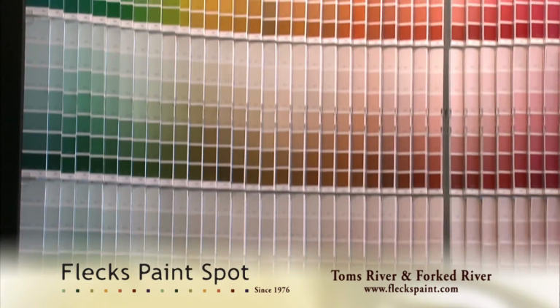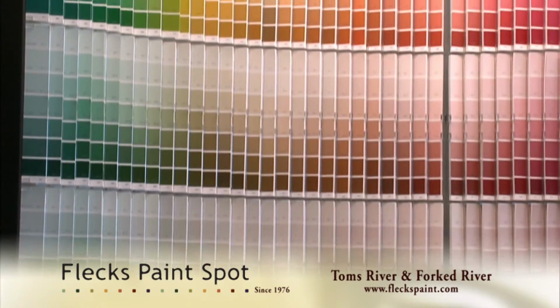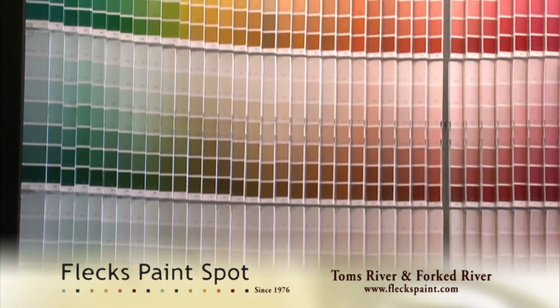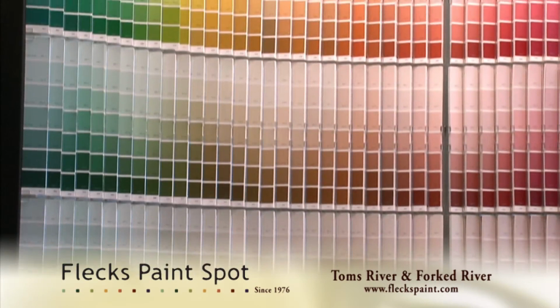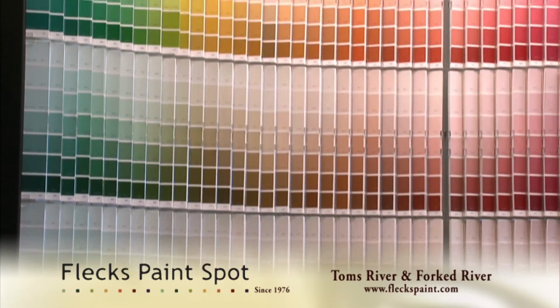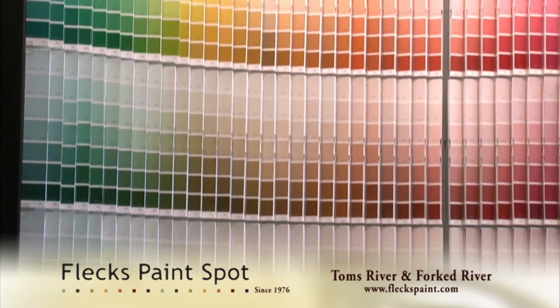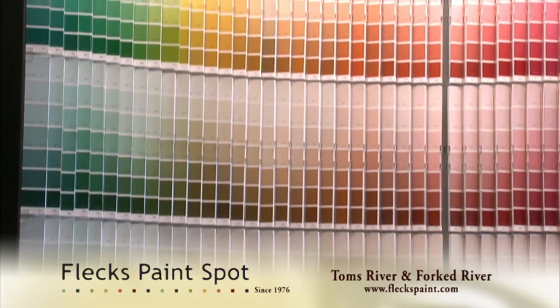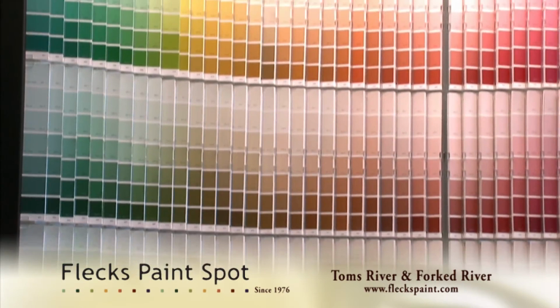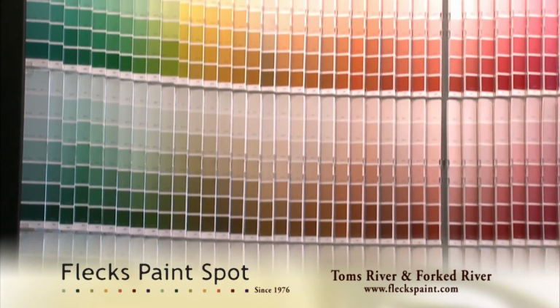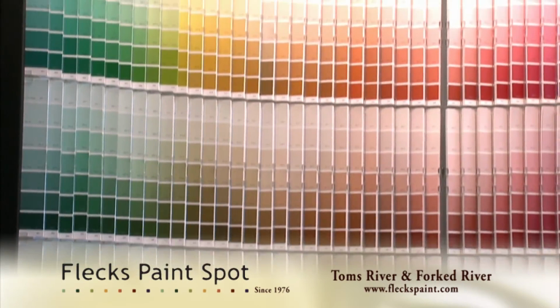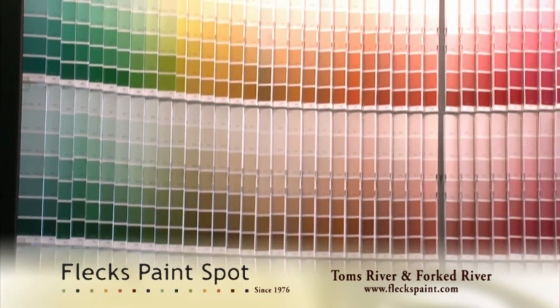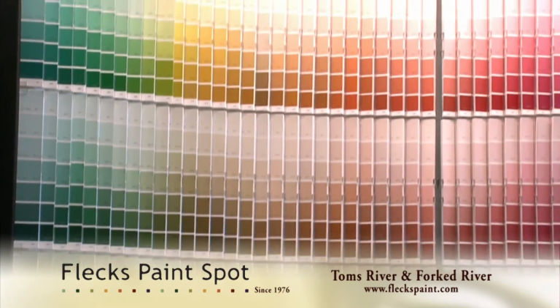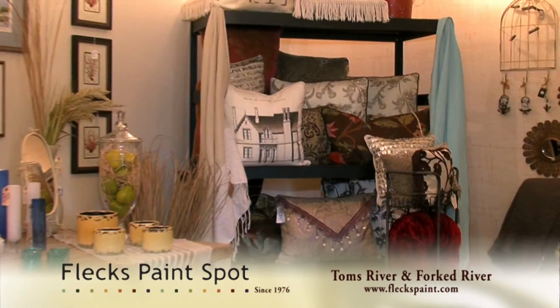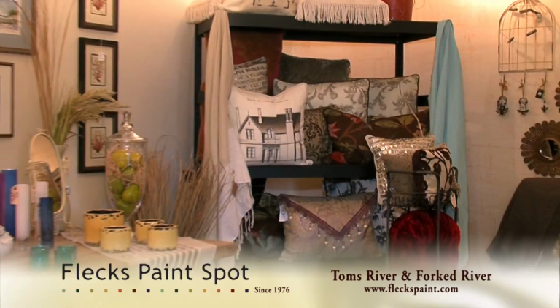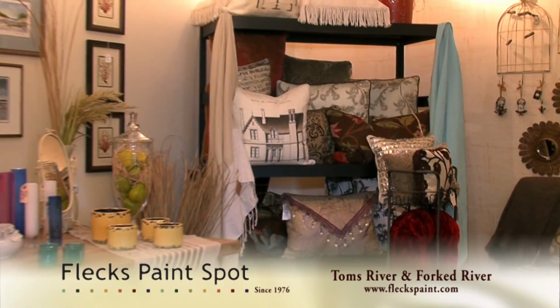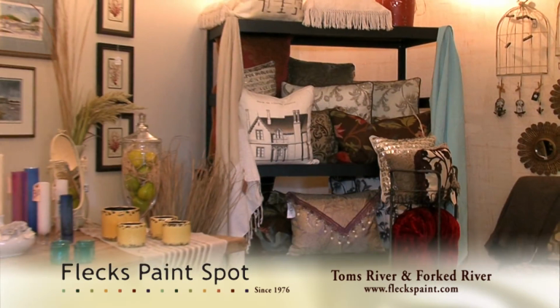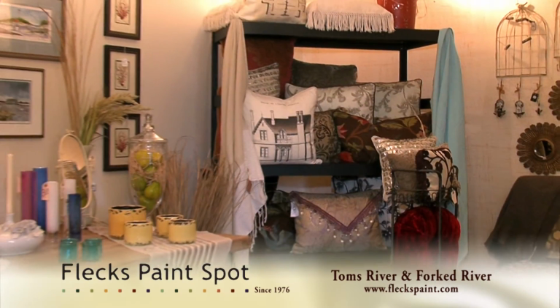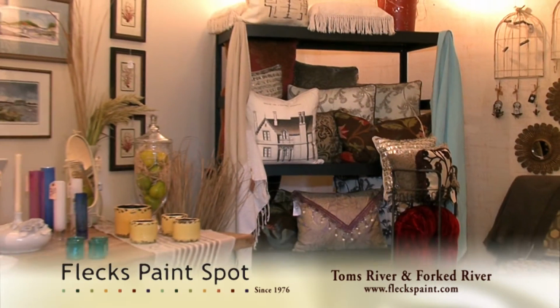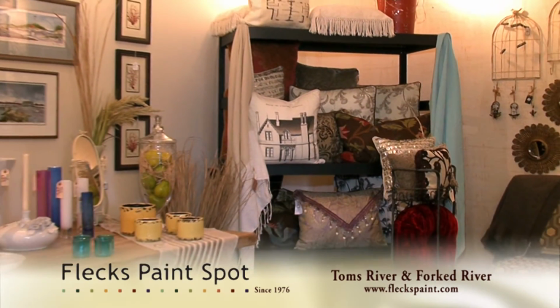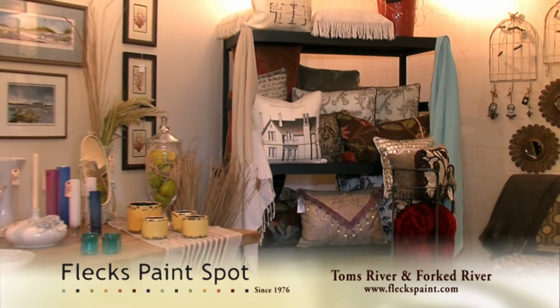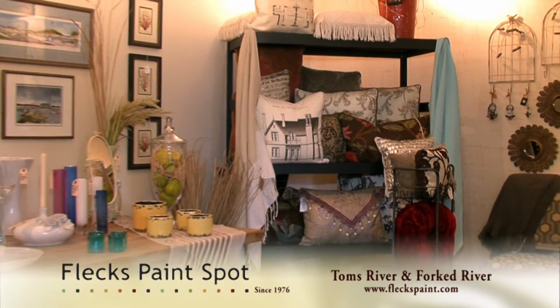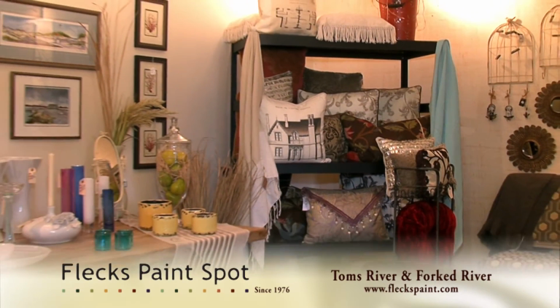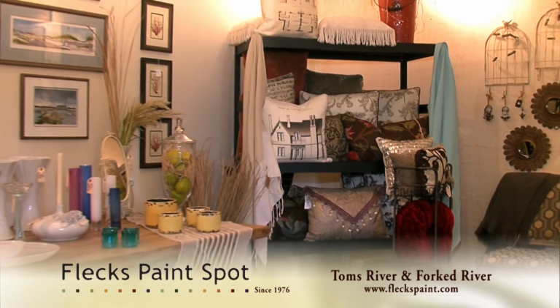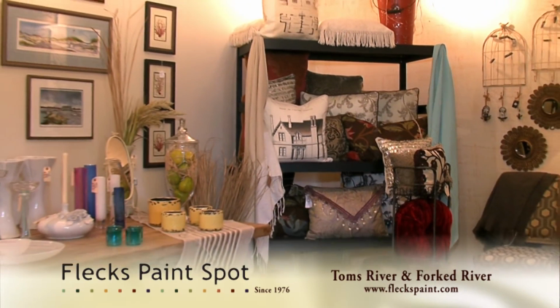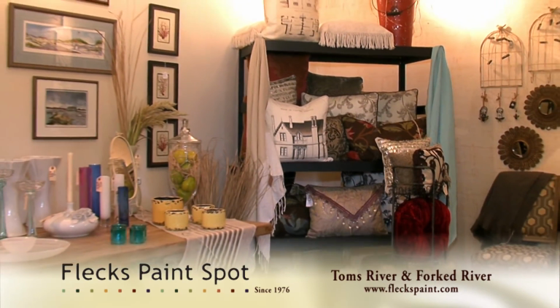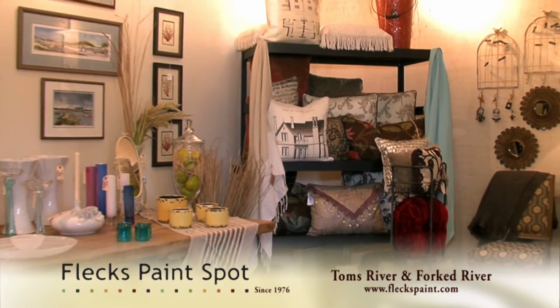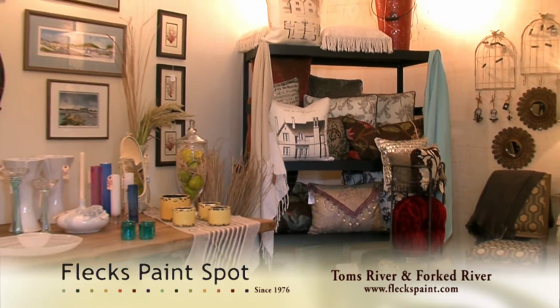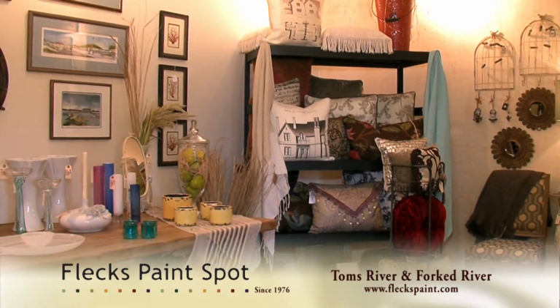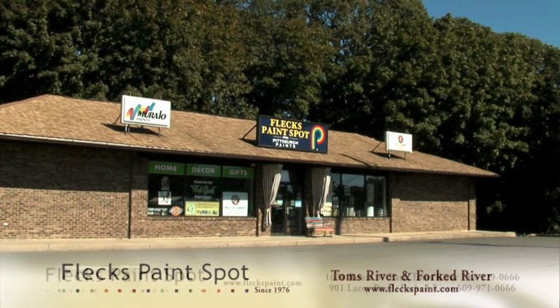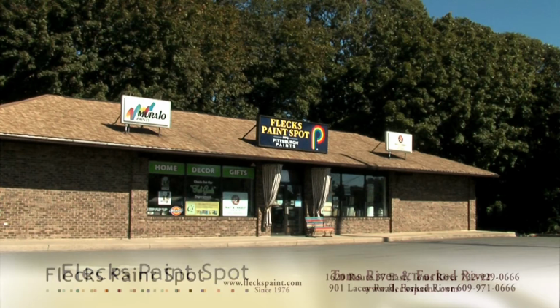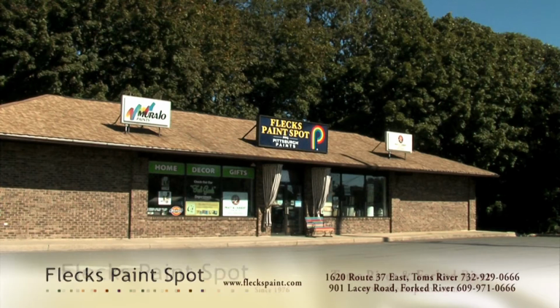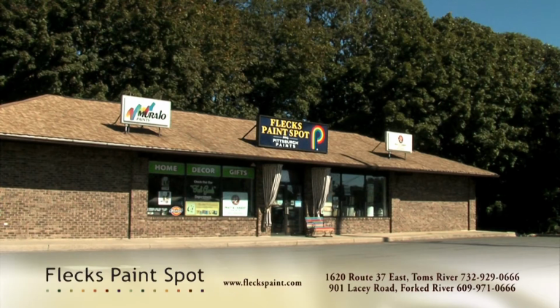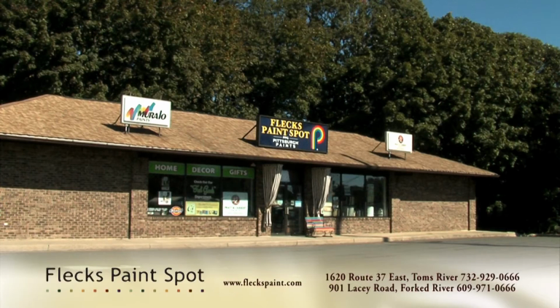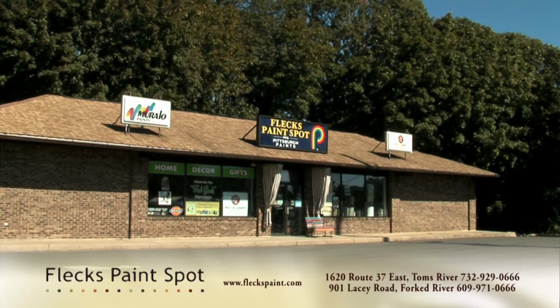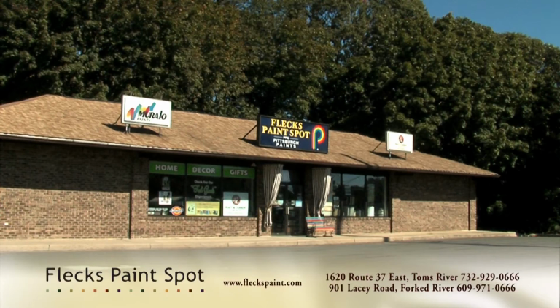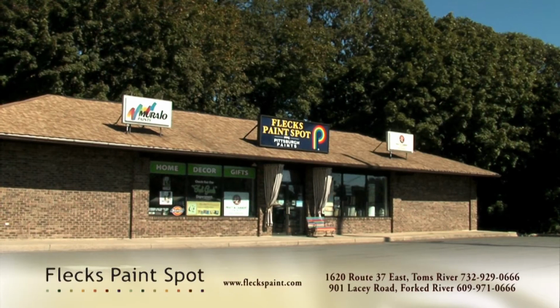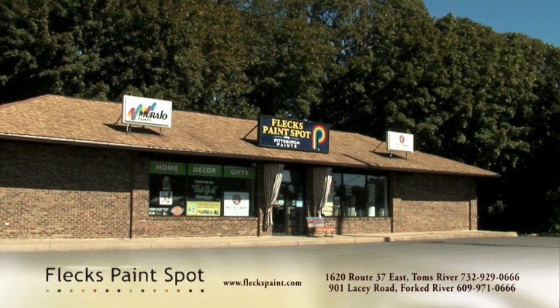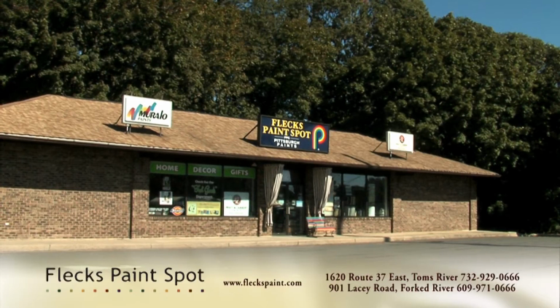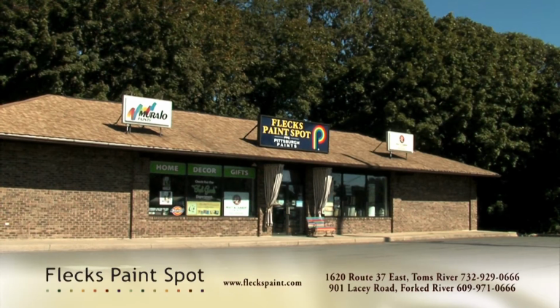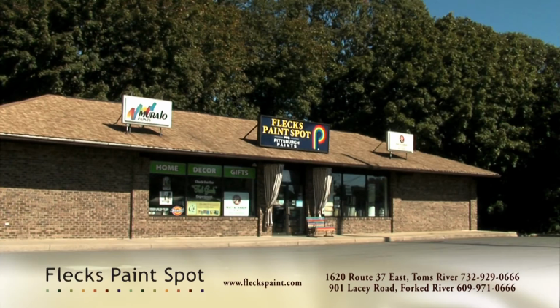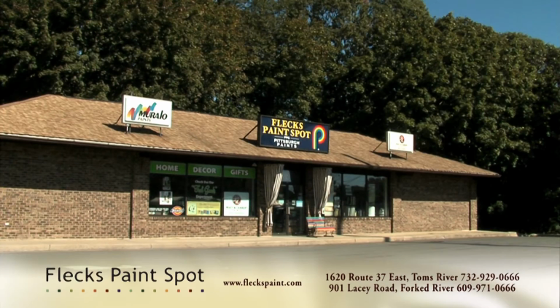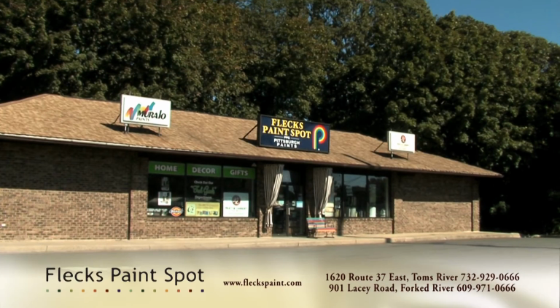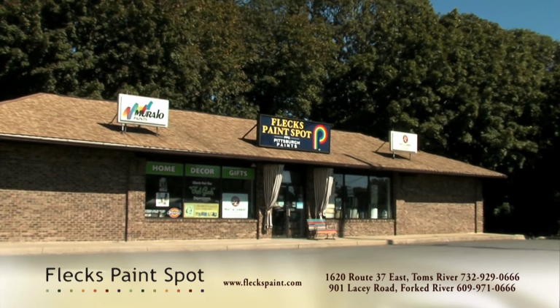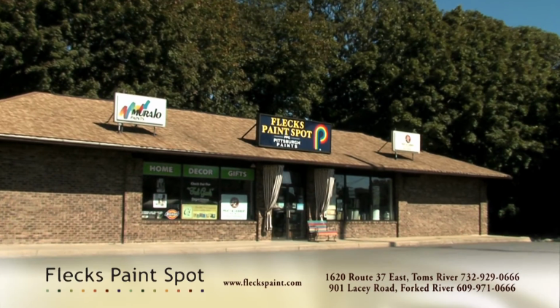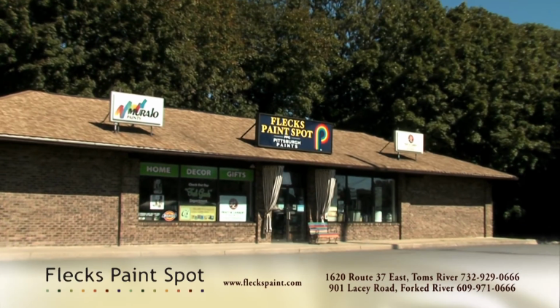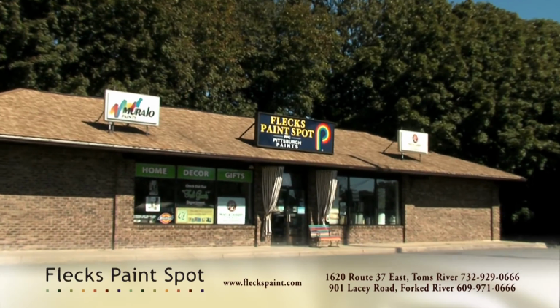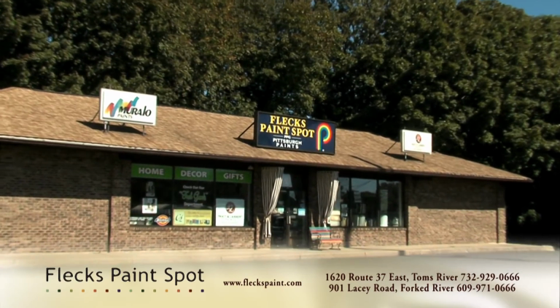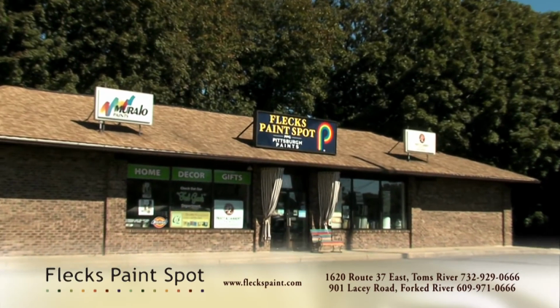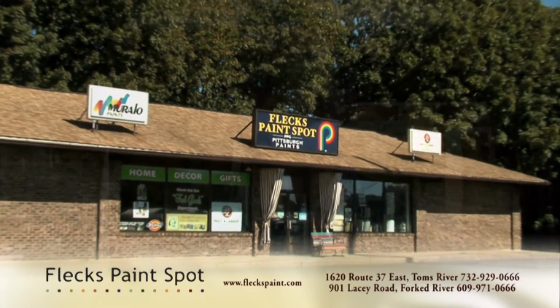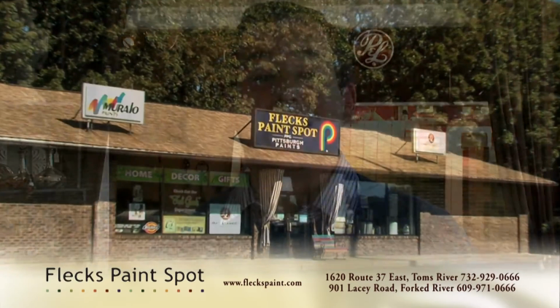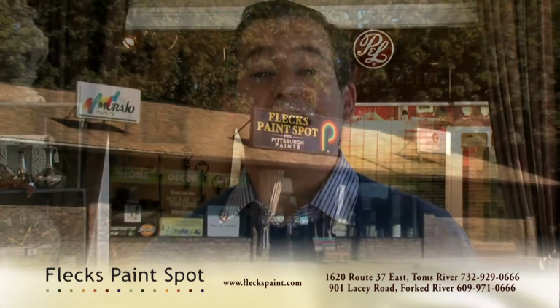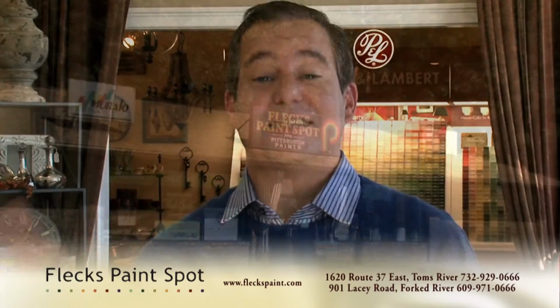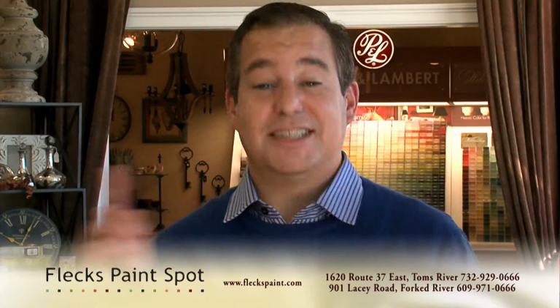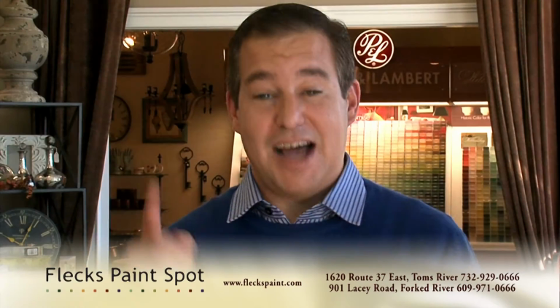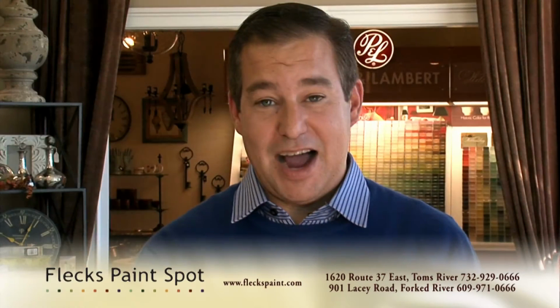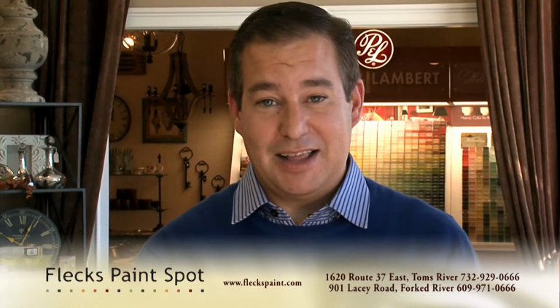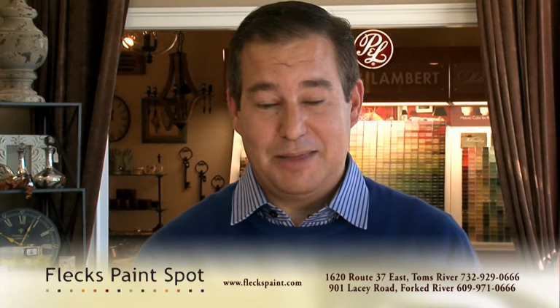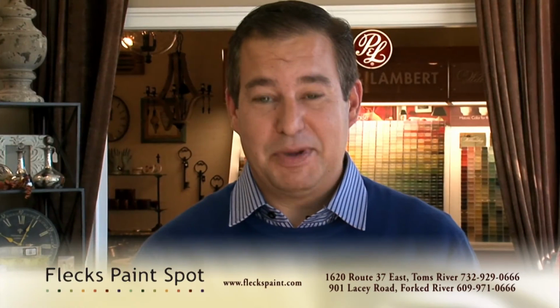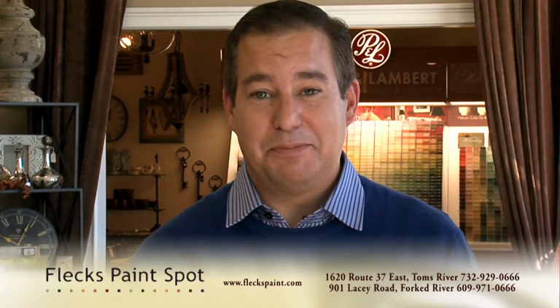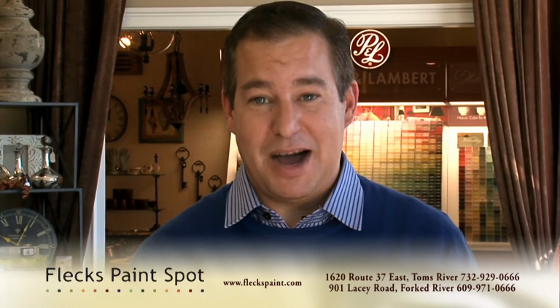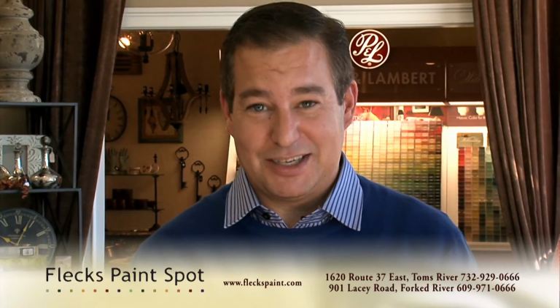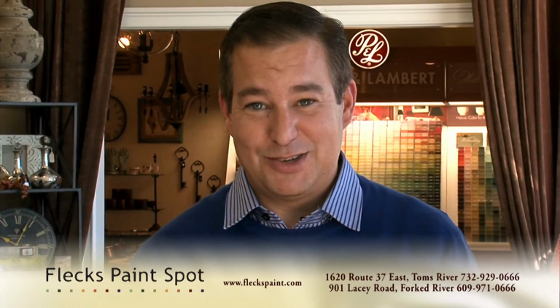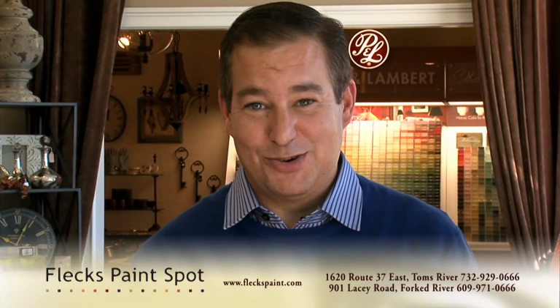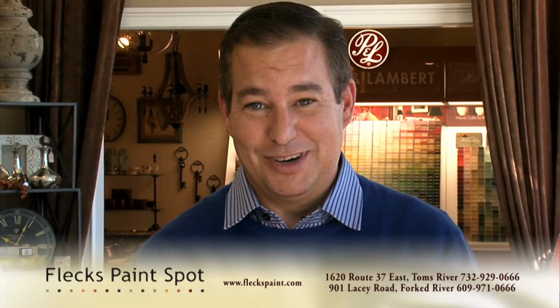Flex, family-owned and operated for over 35 years, with locations in Toms River and Forky River. Think outside the big box store.